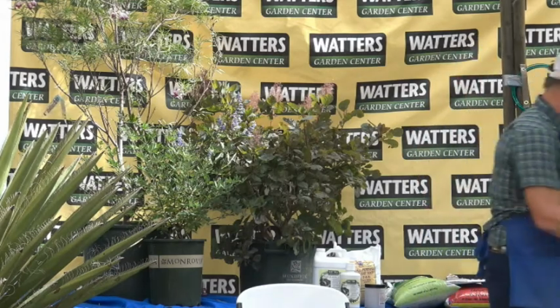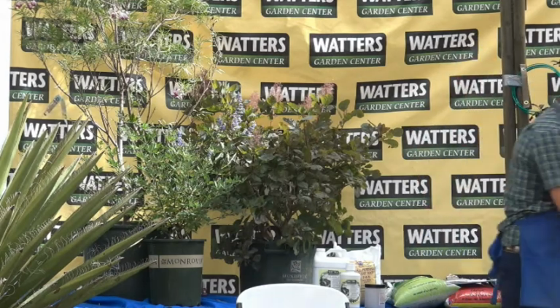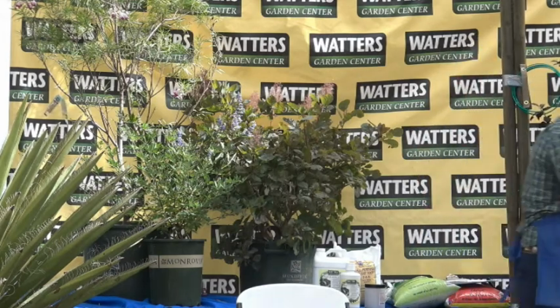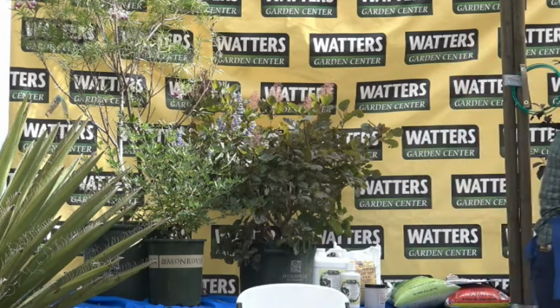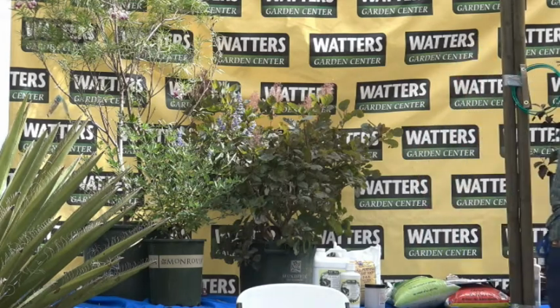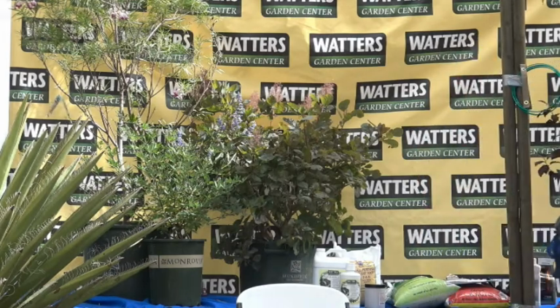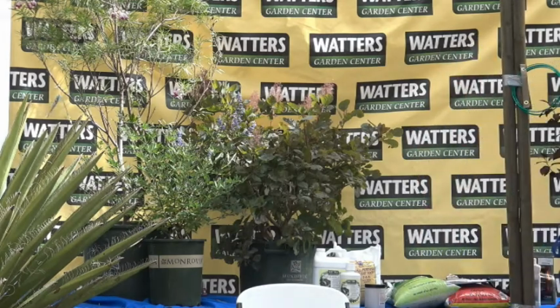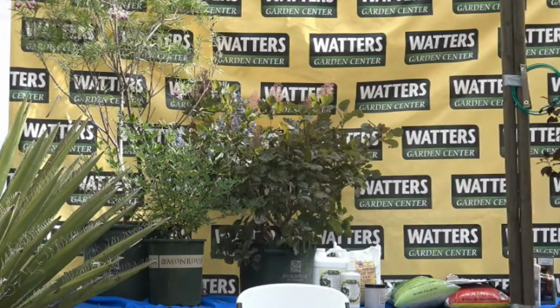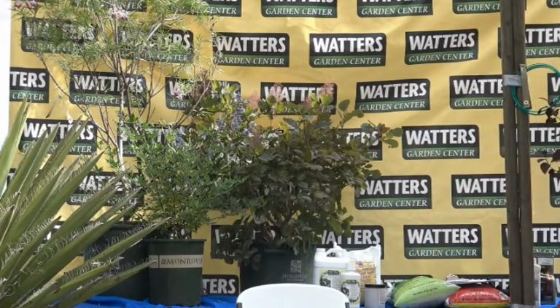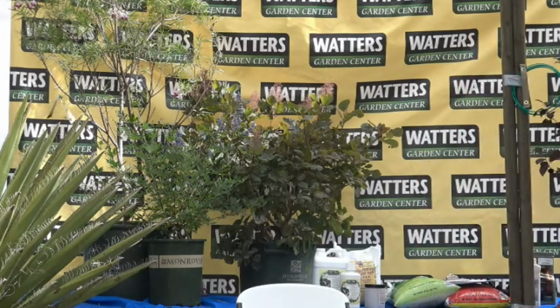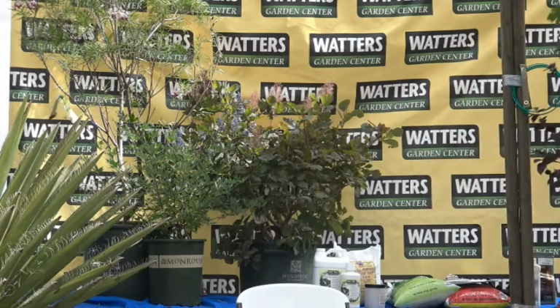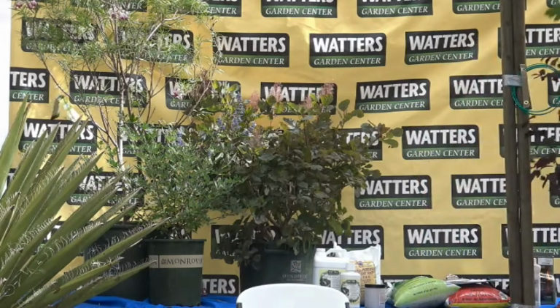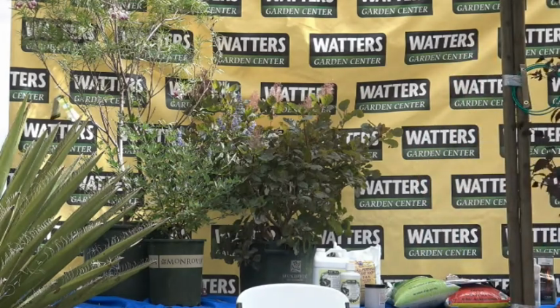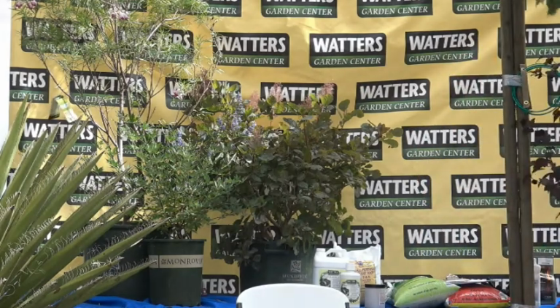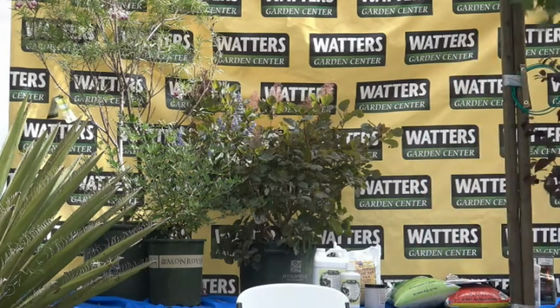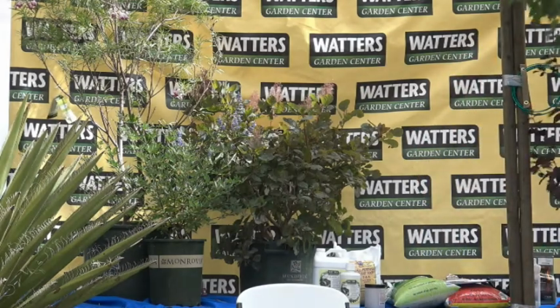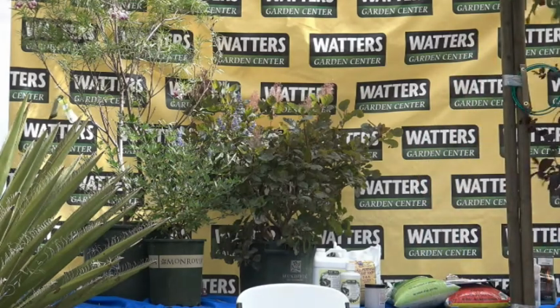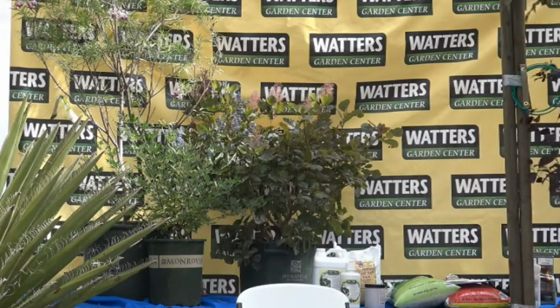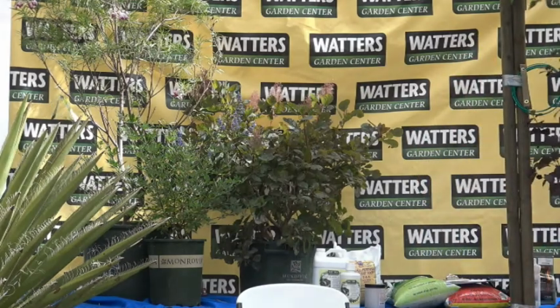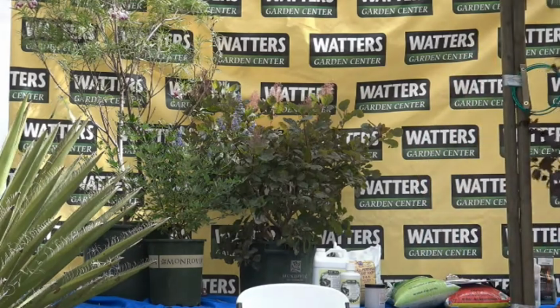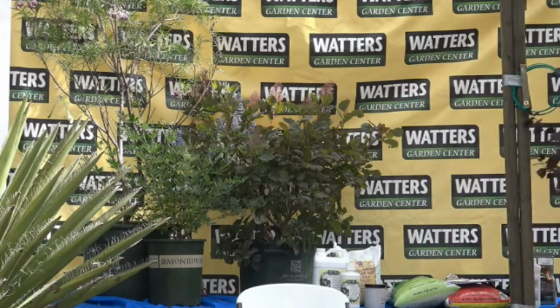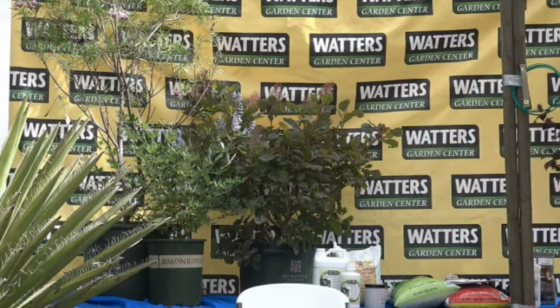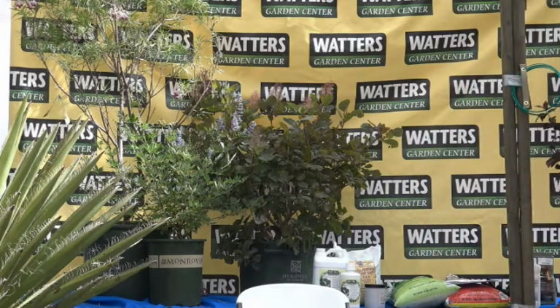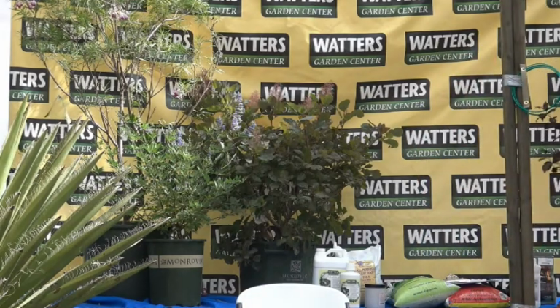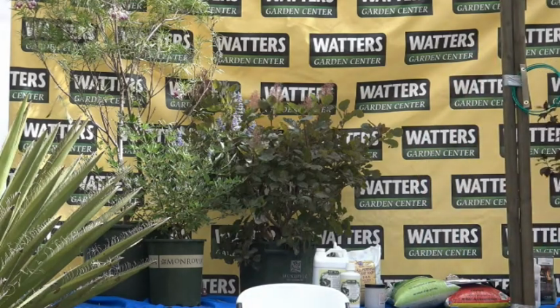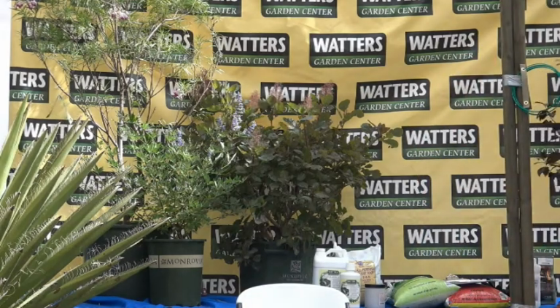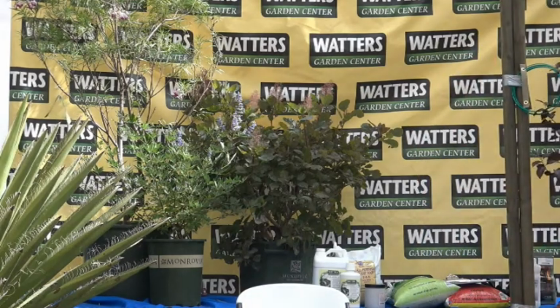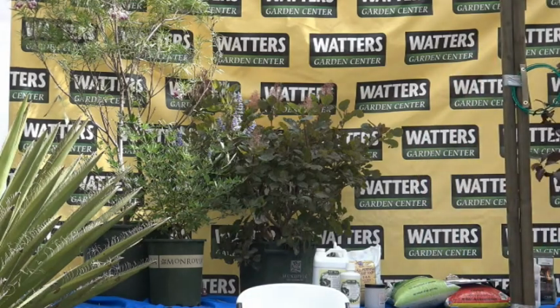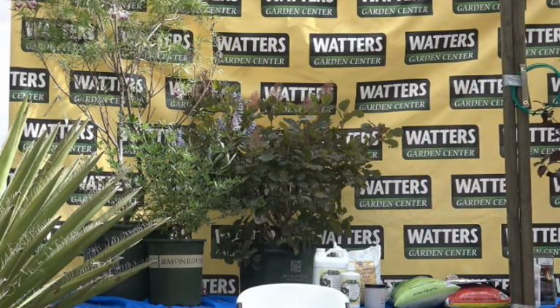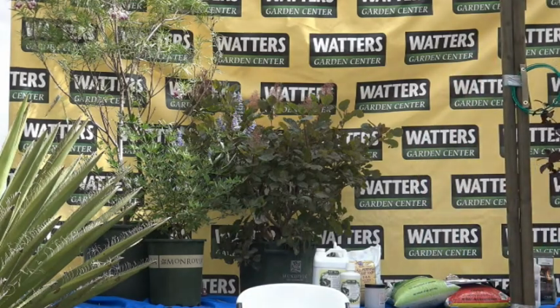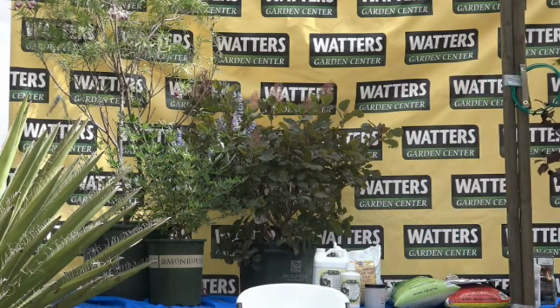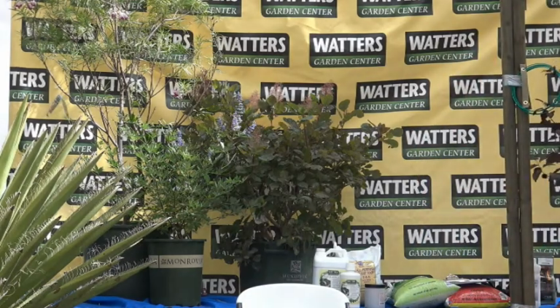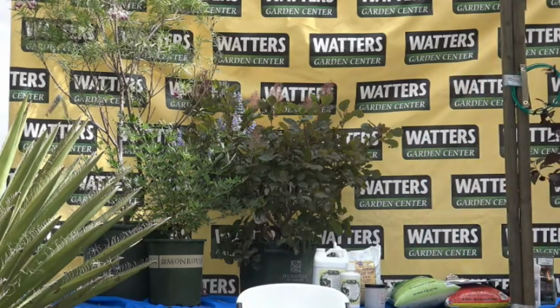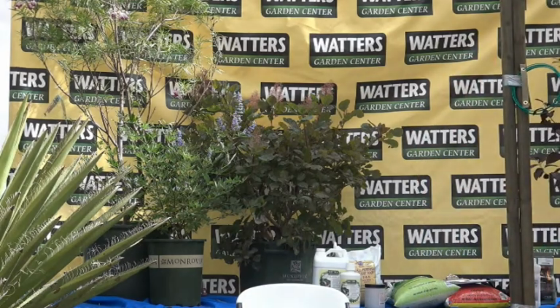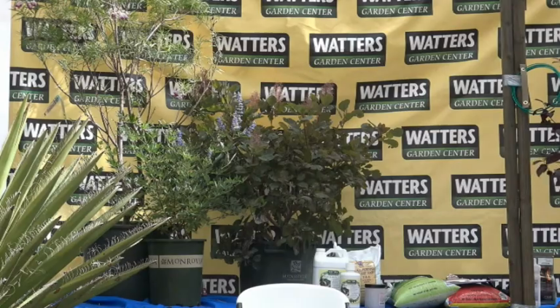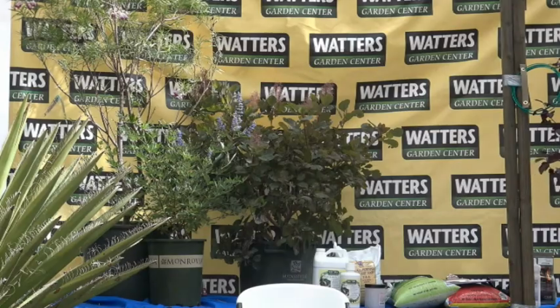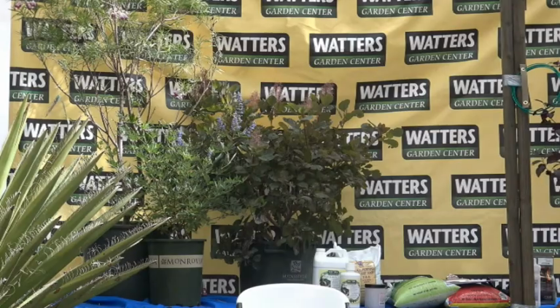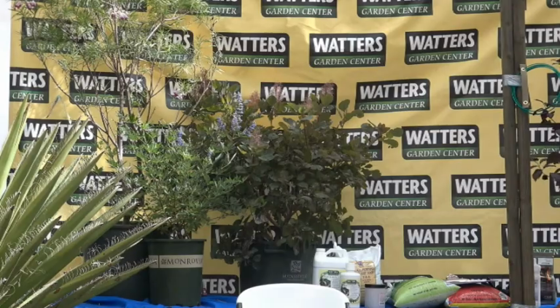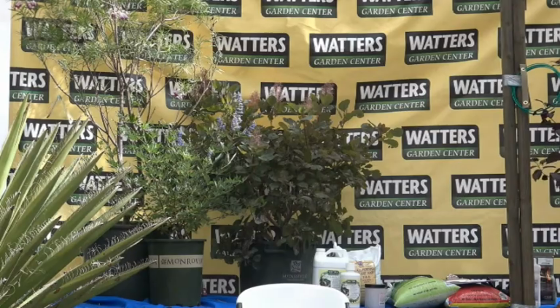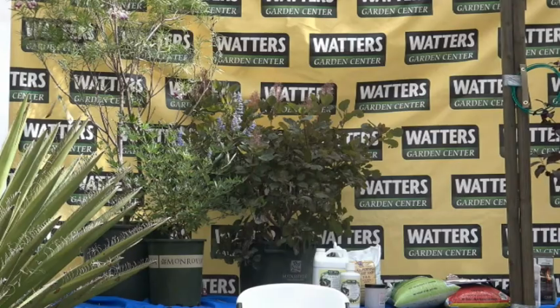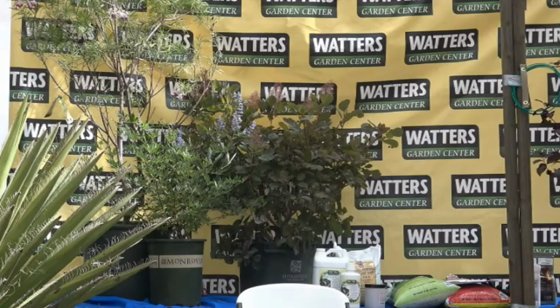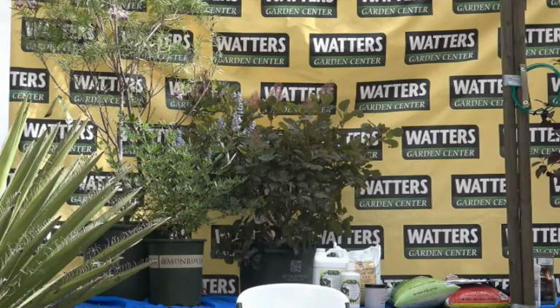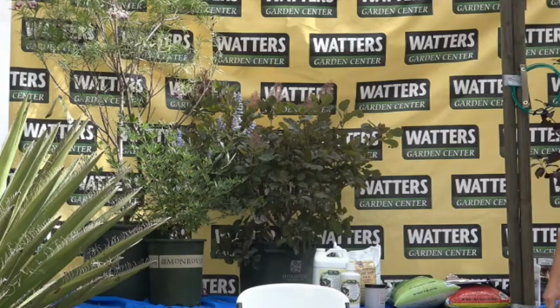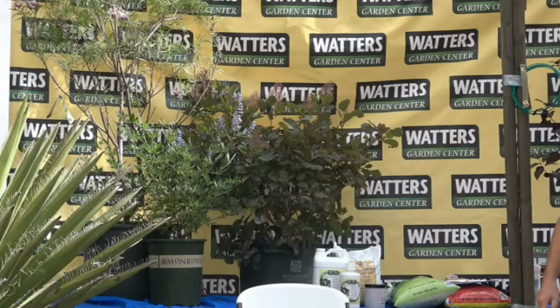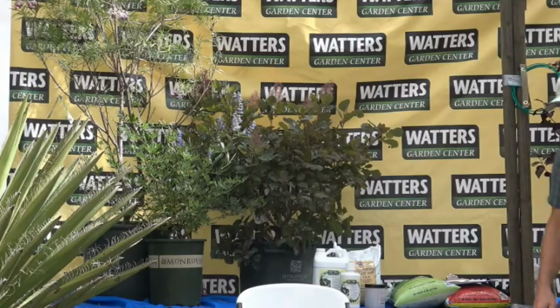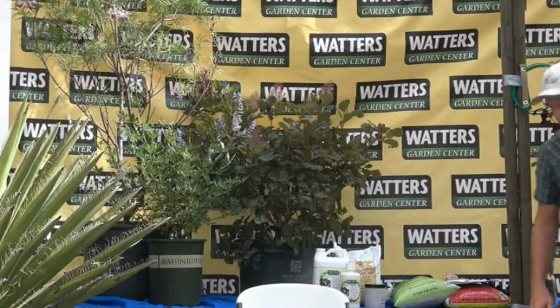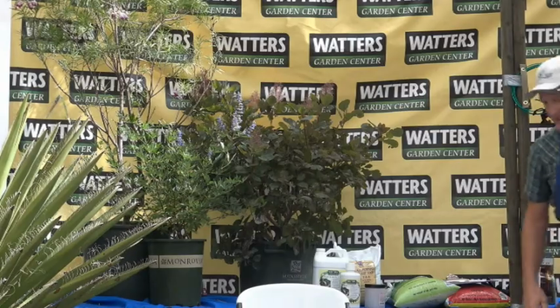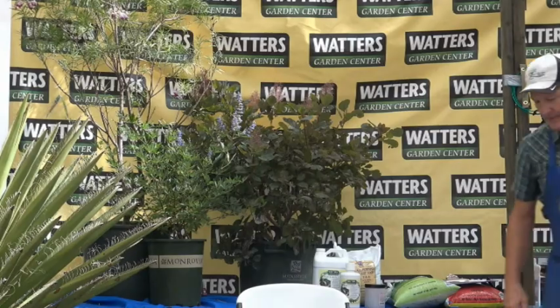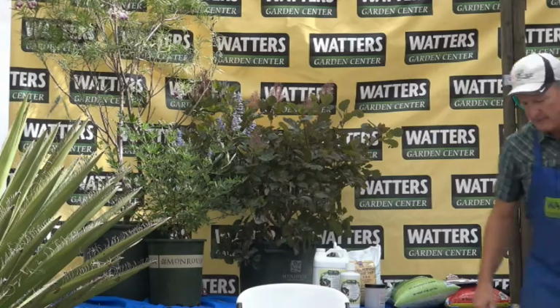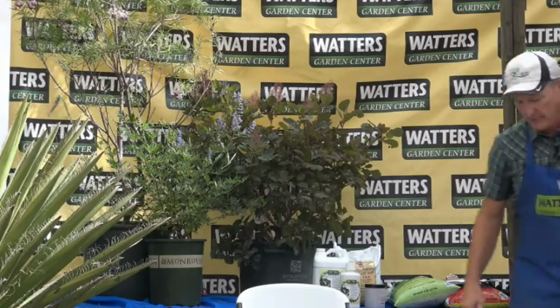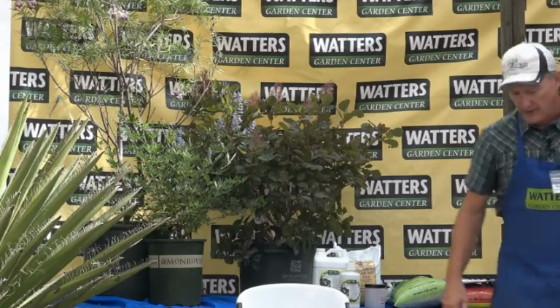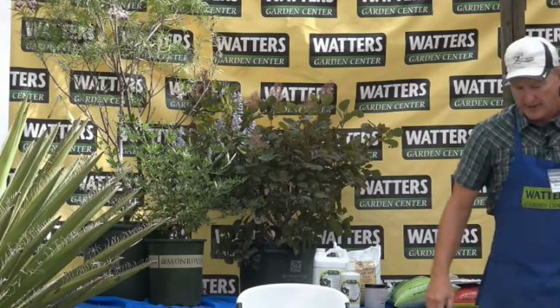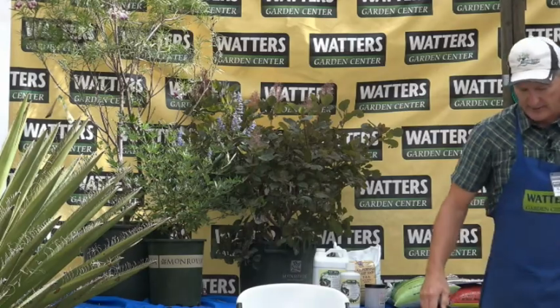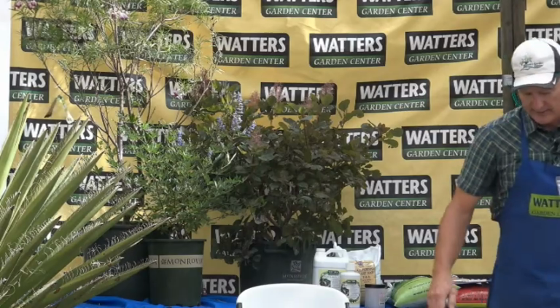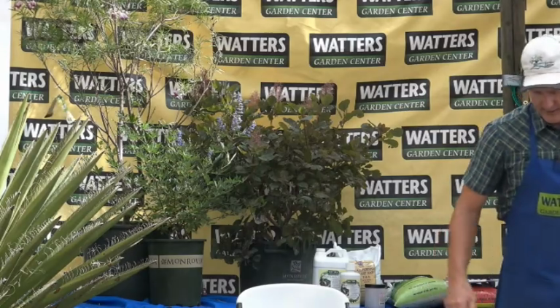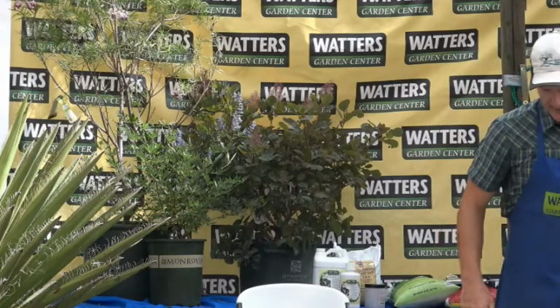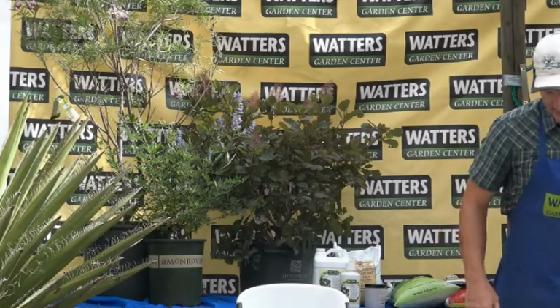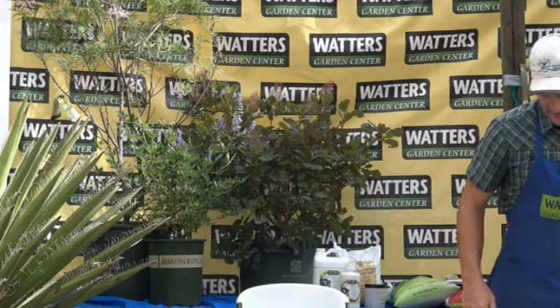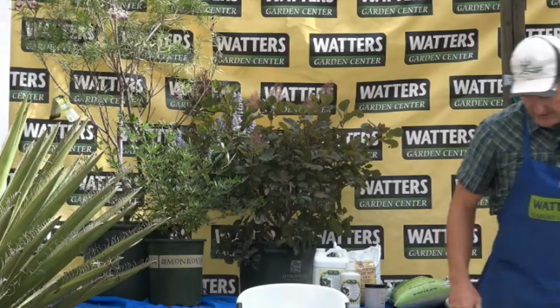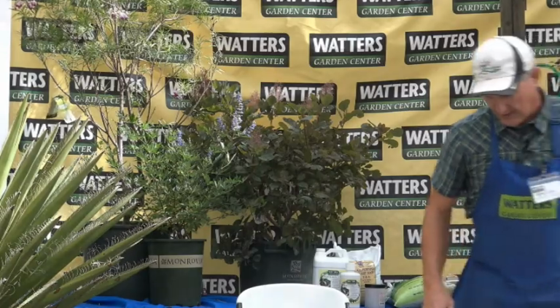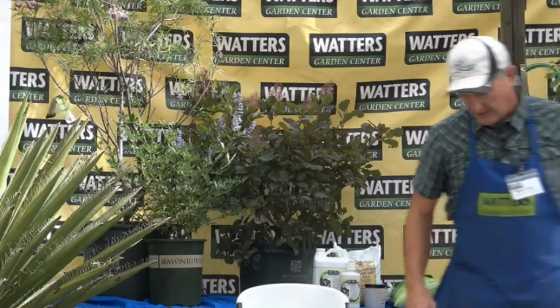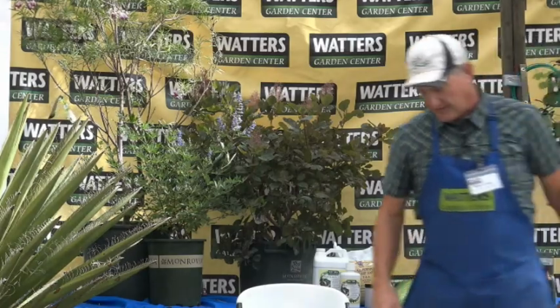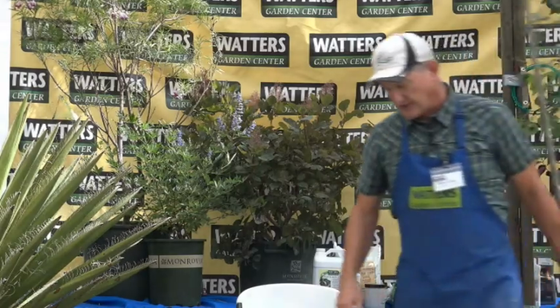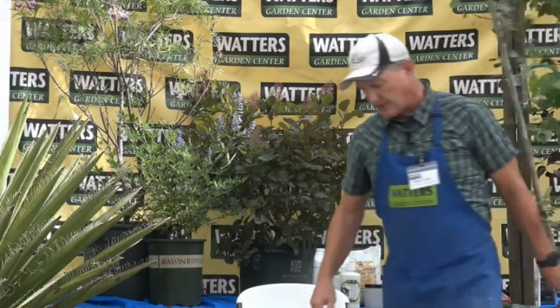The Blaze maple on the other hand does great in full sun — no problem.